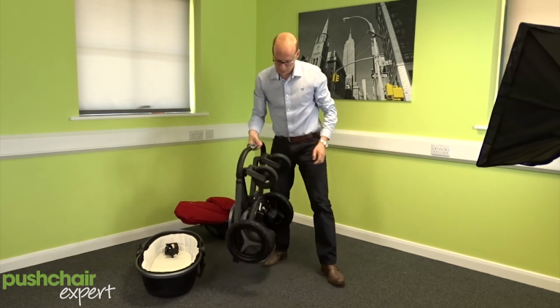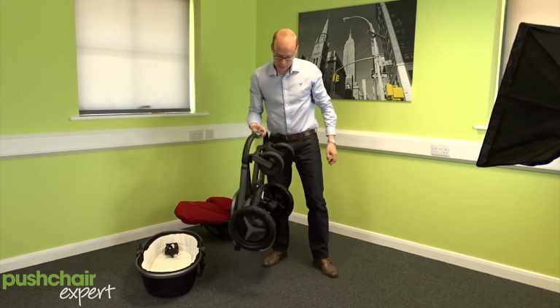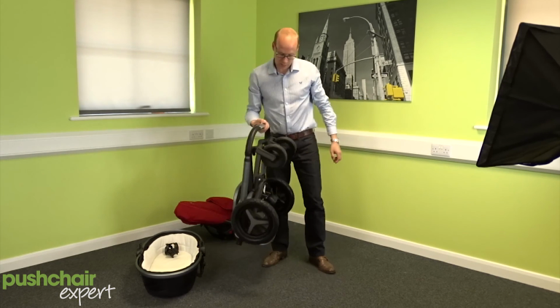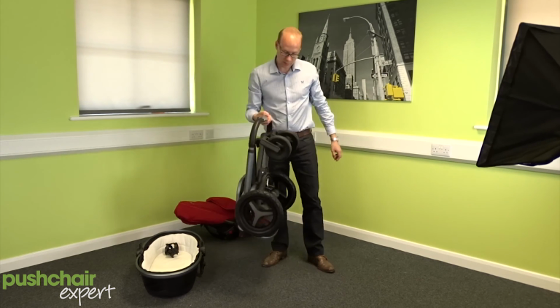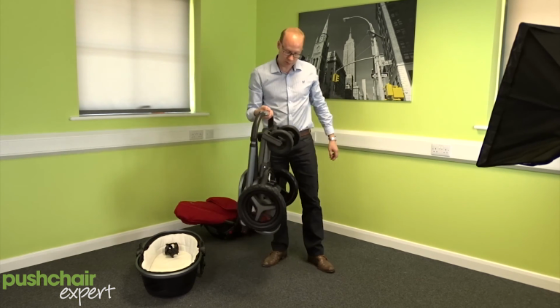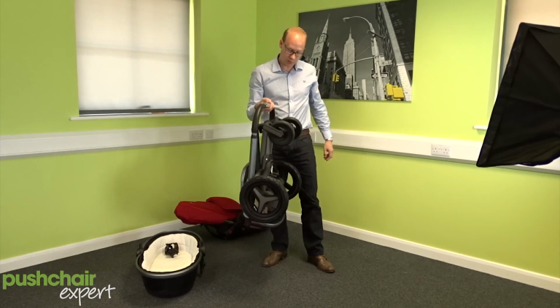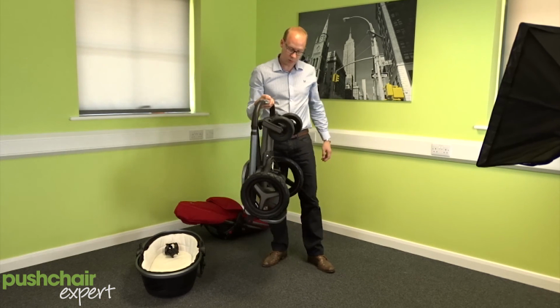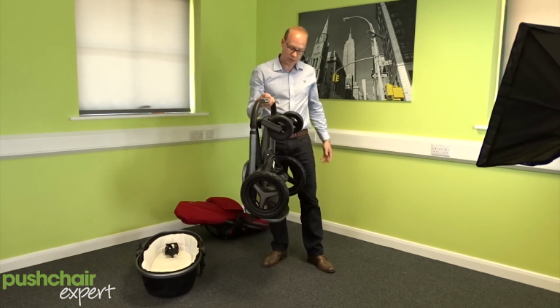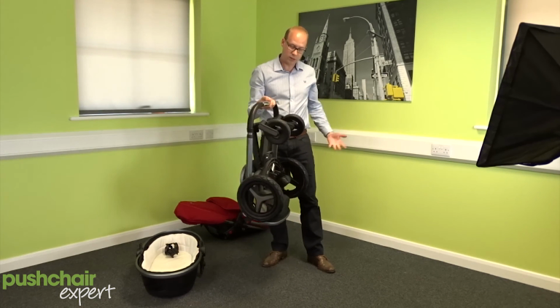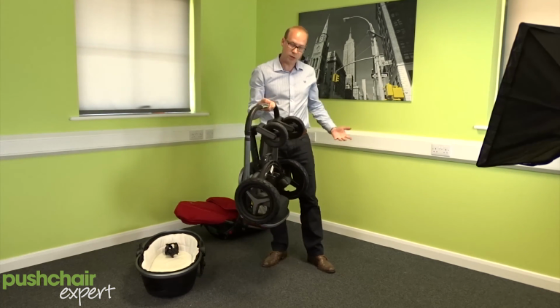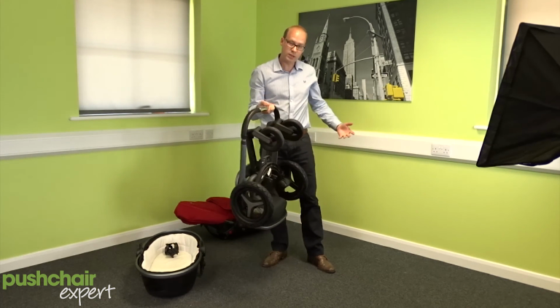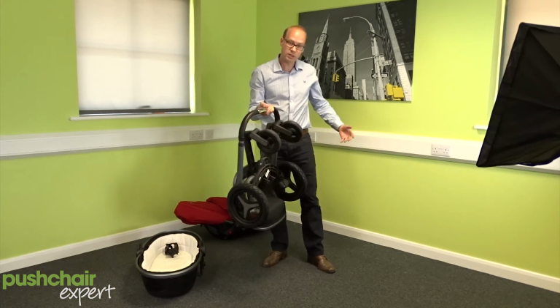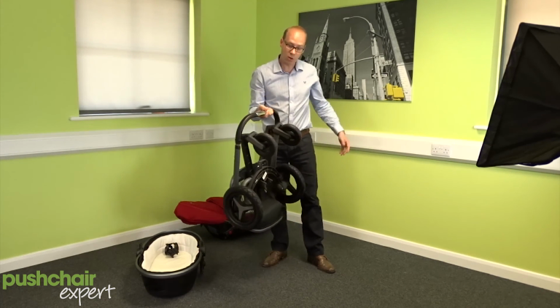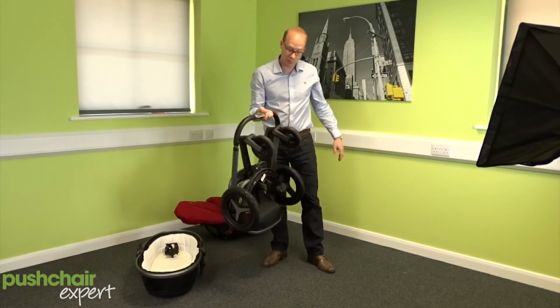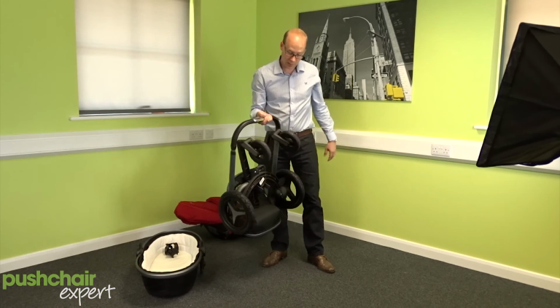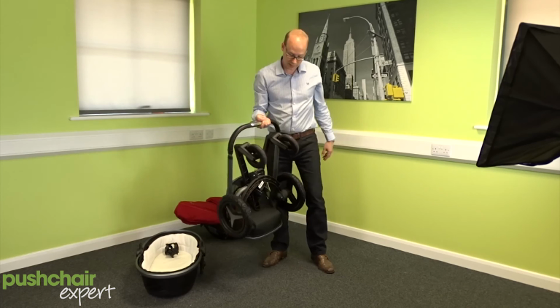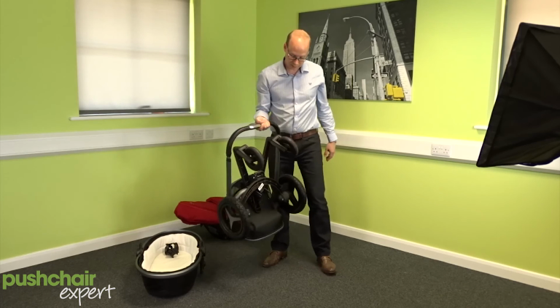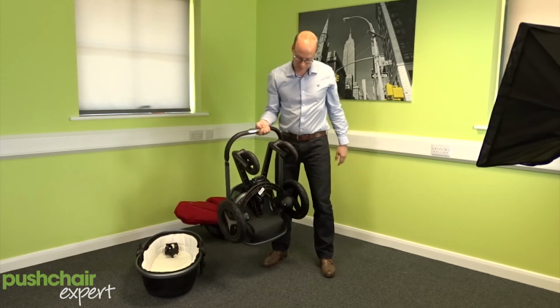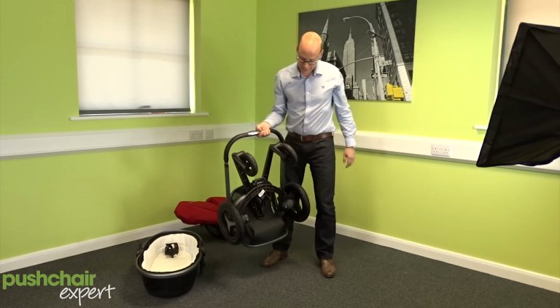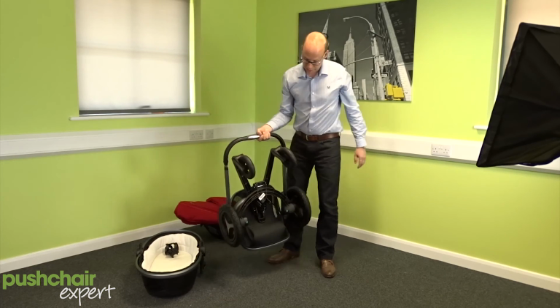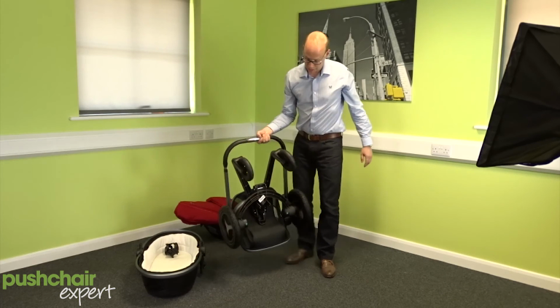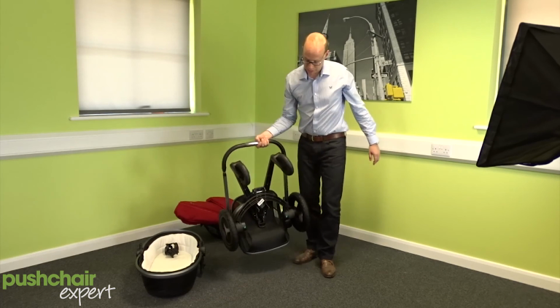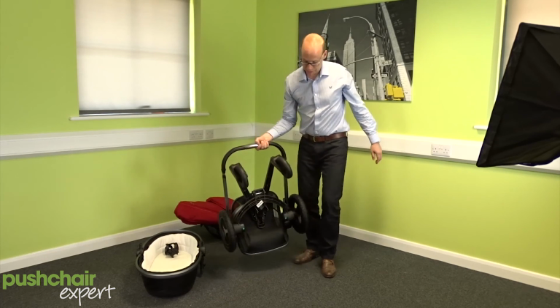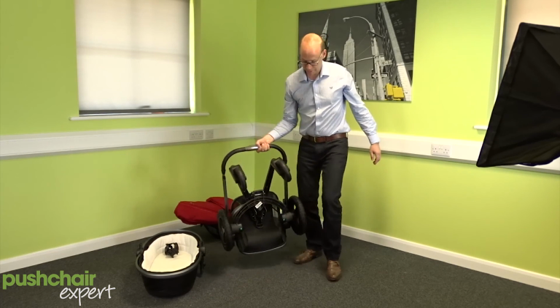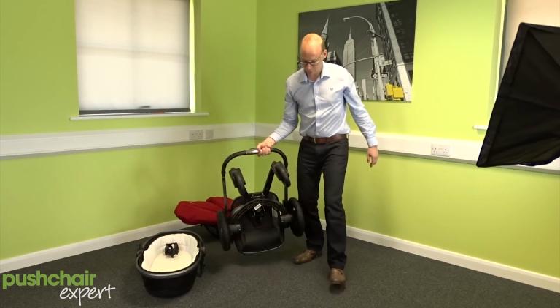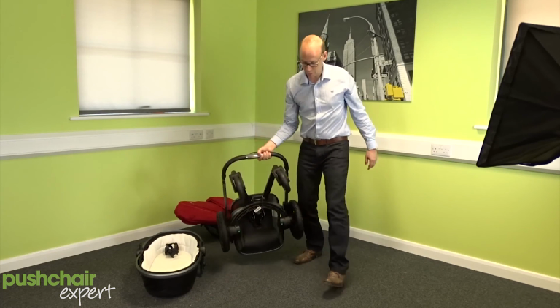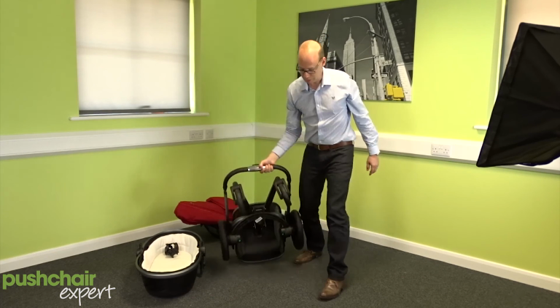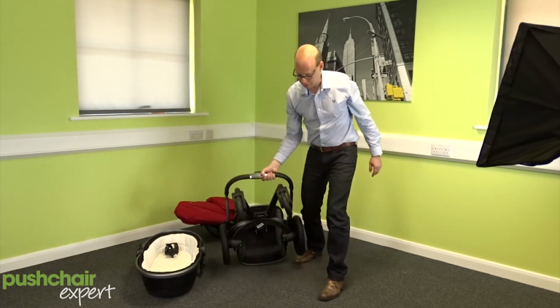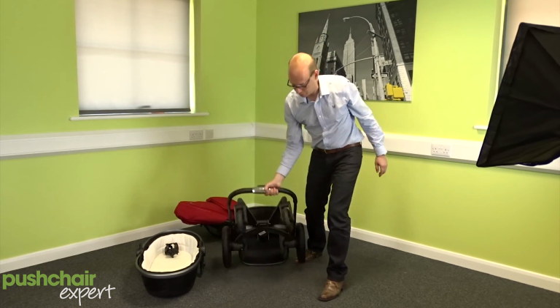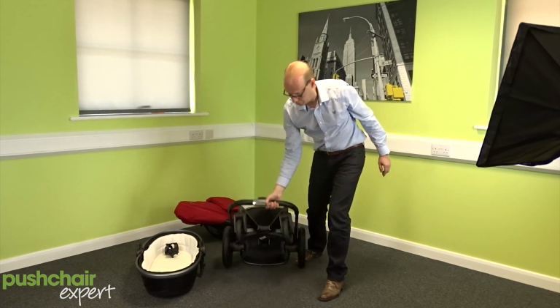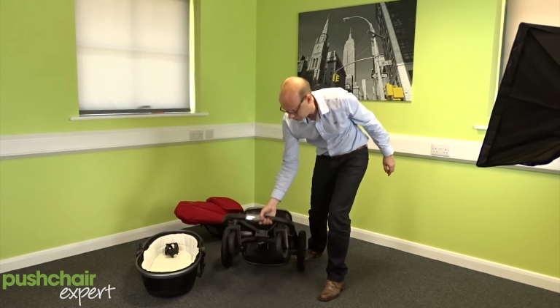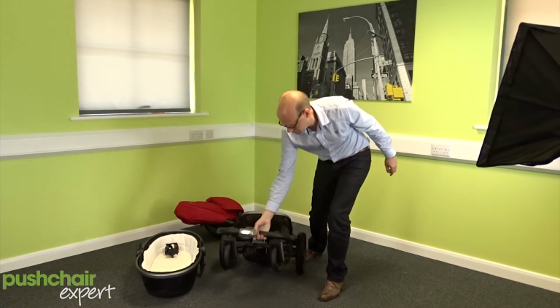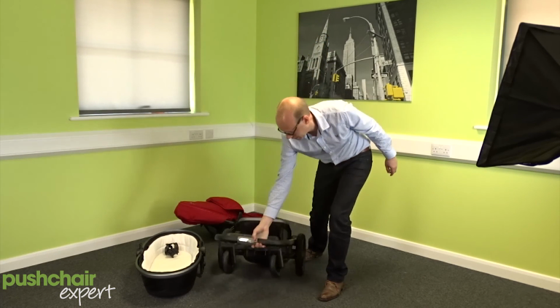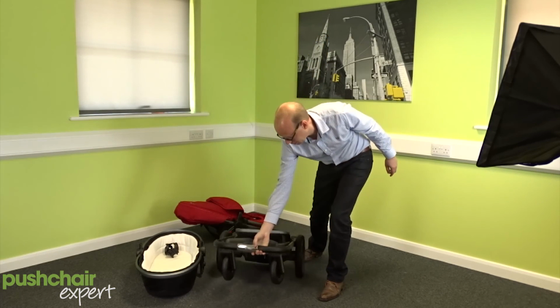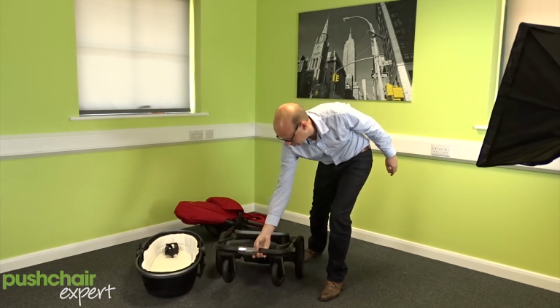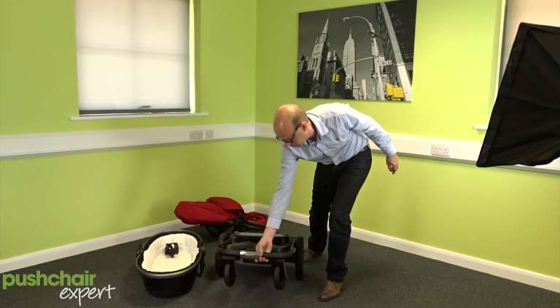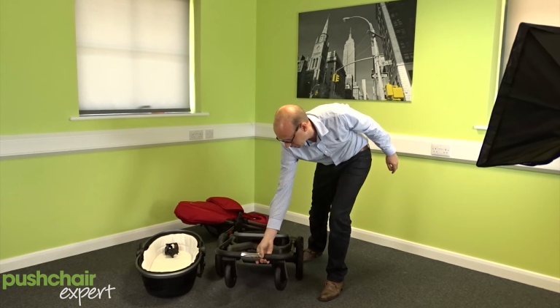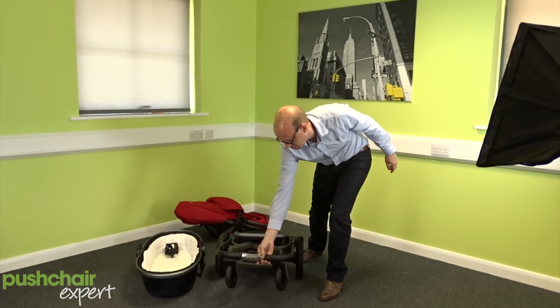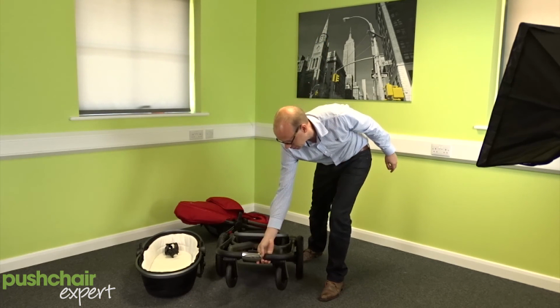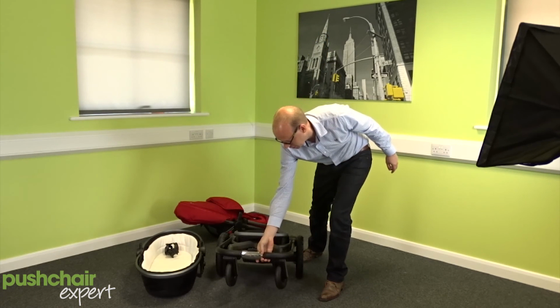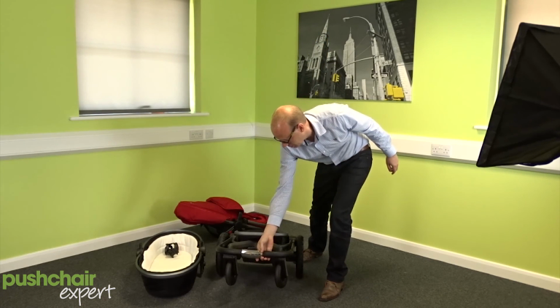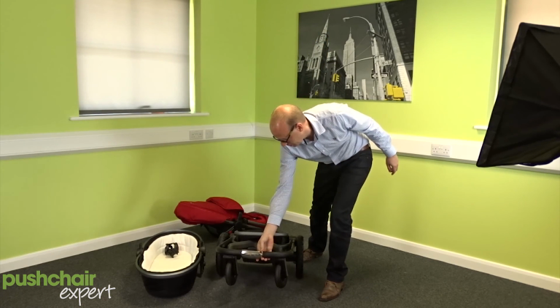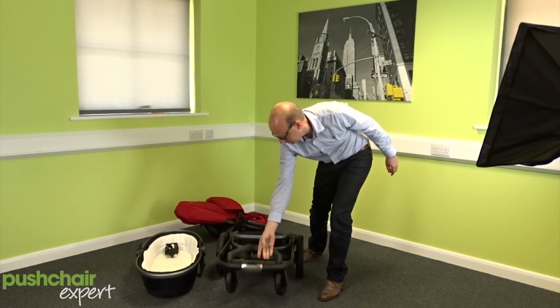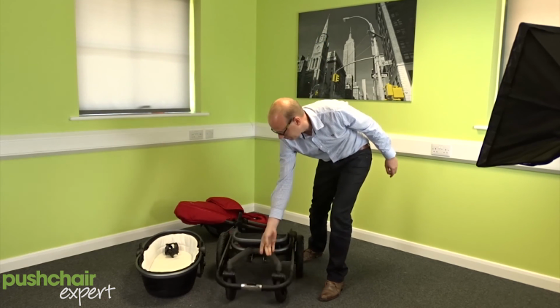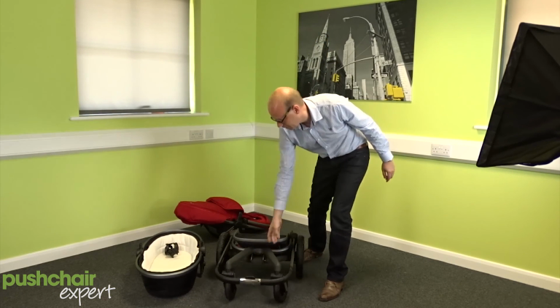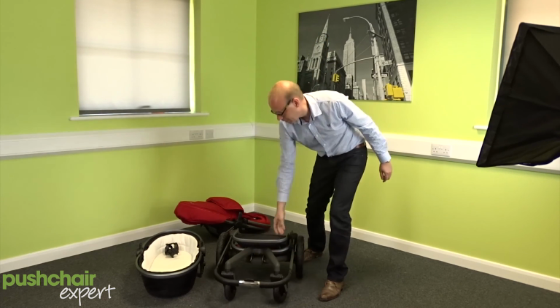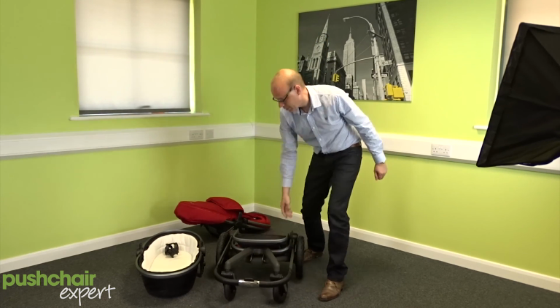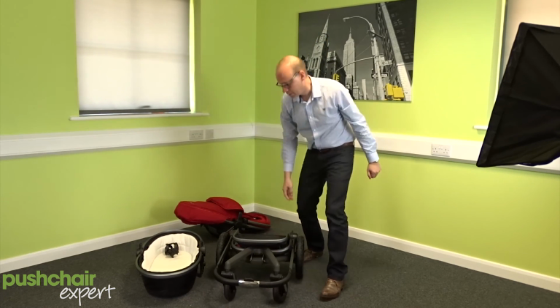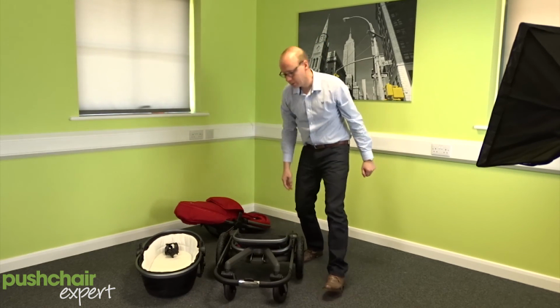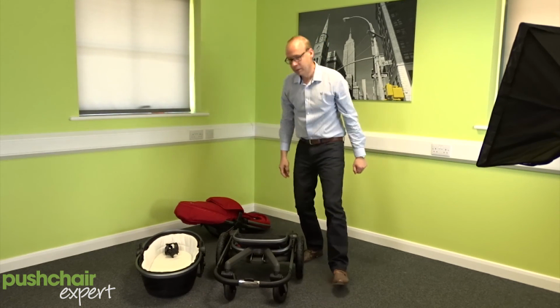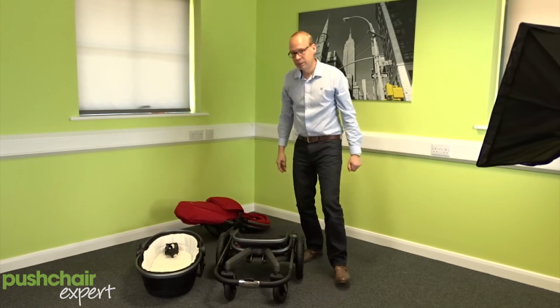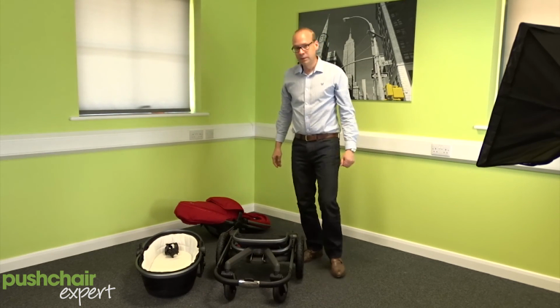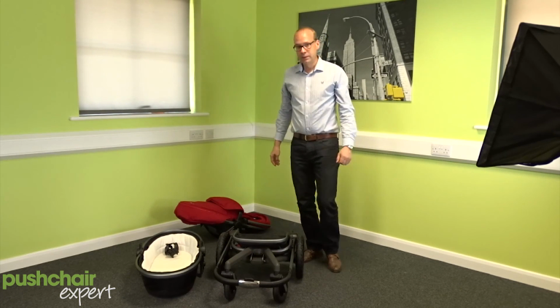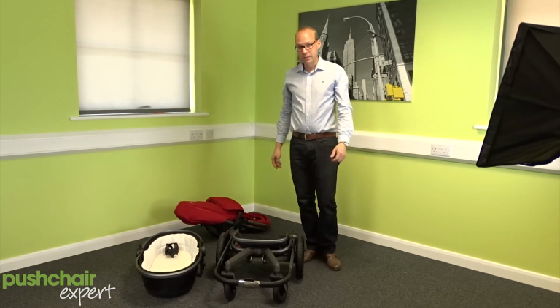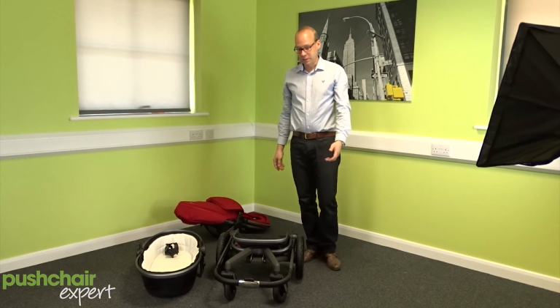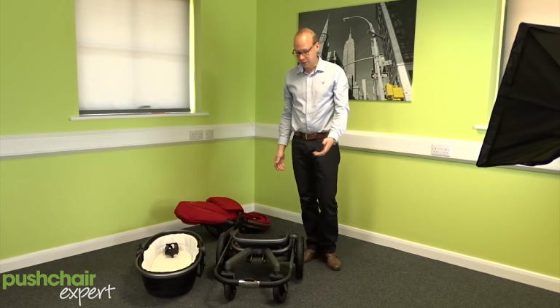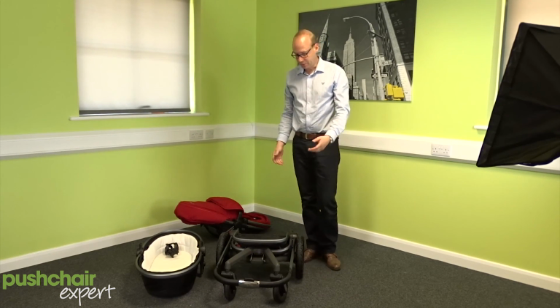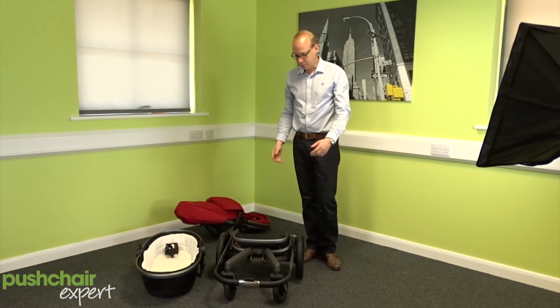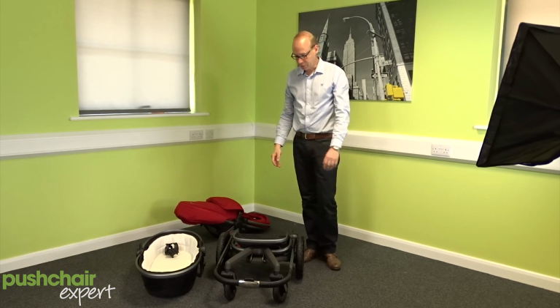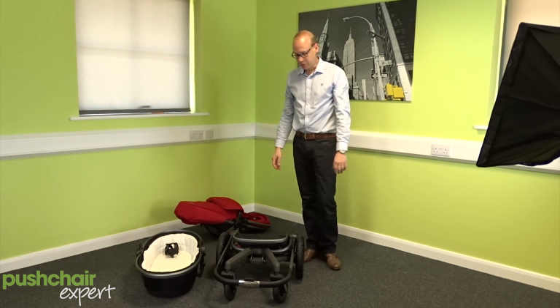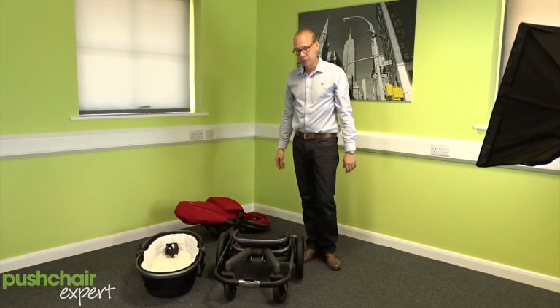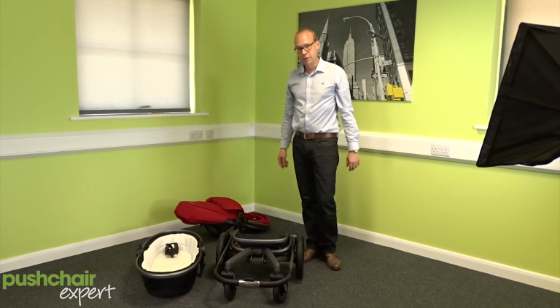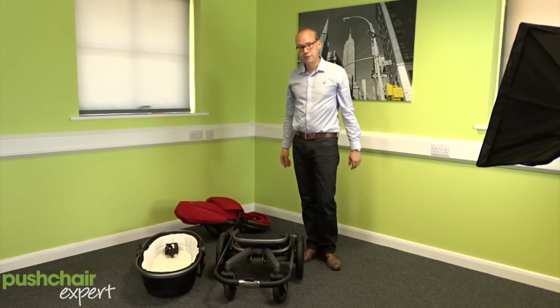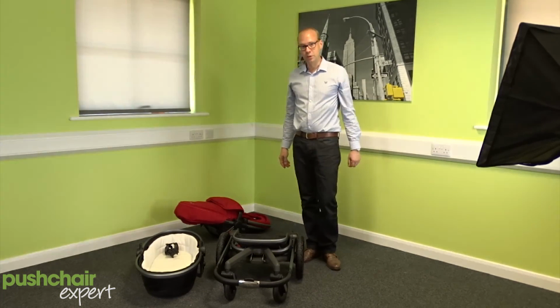You end up with quite a nice compact package actually for what is a surprisingly complex shape. That's the Silver Cross Surf 2.